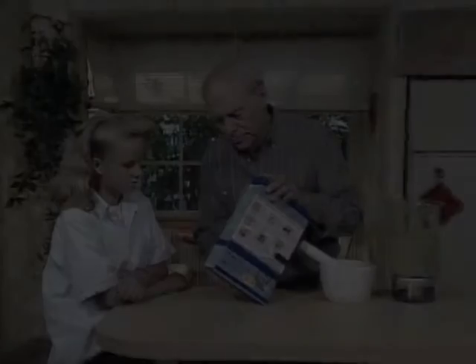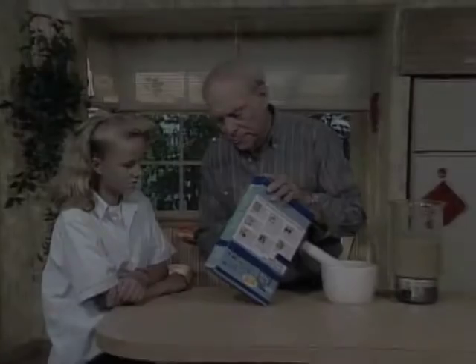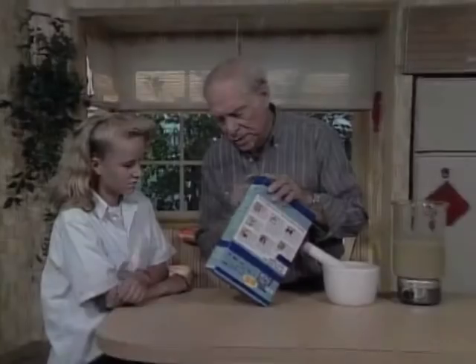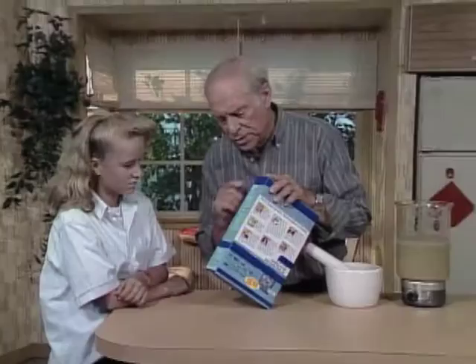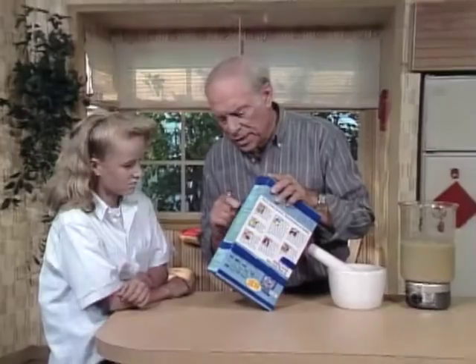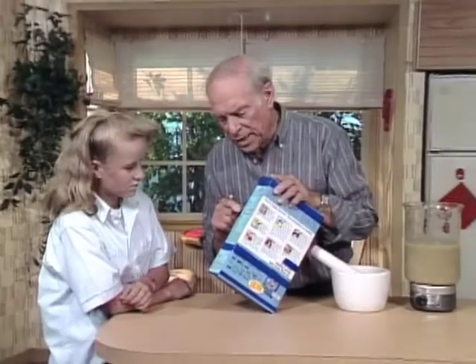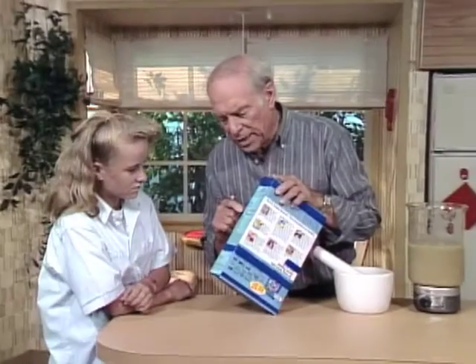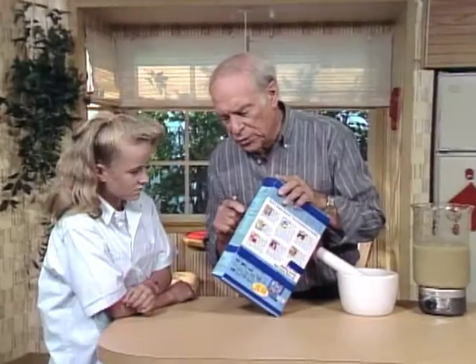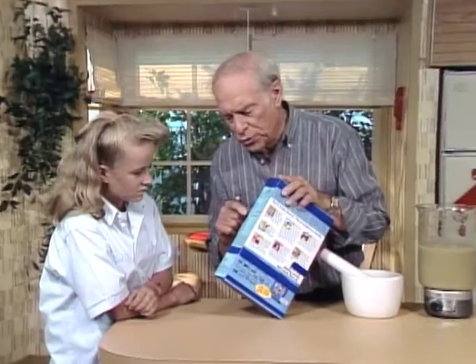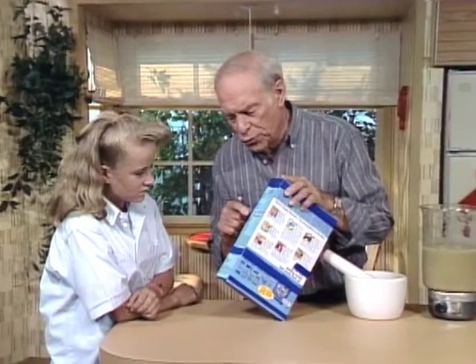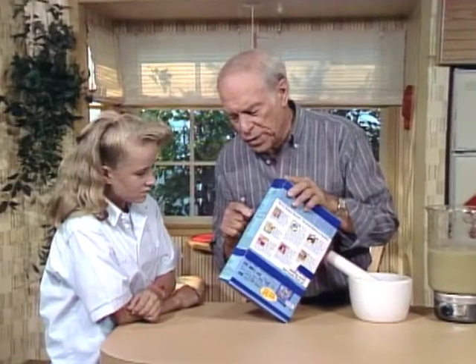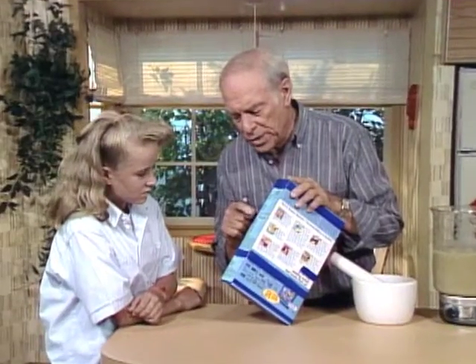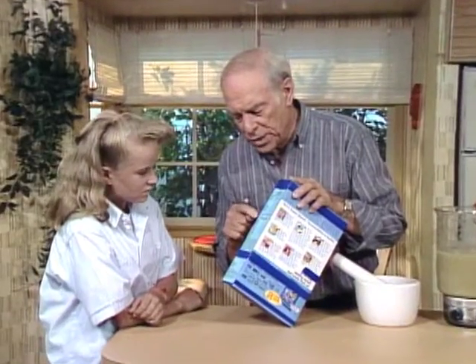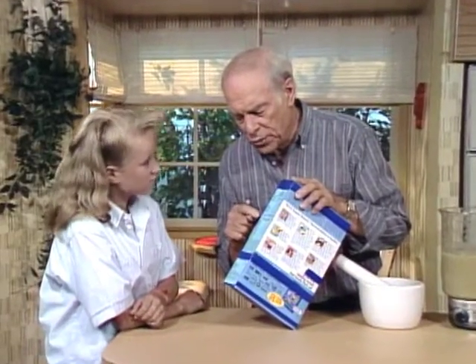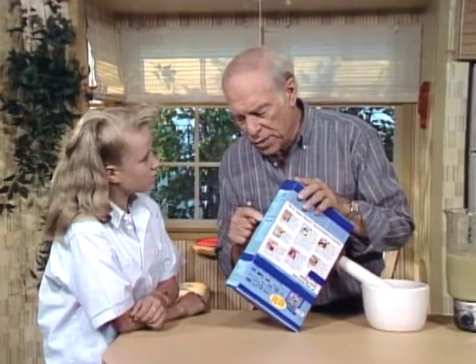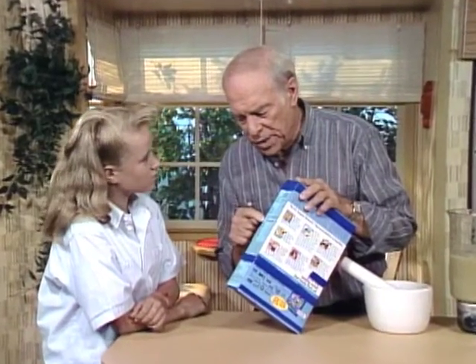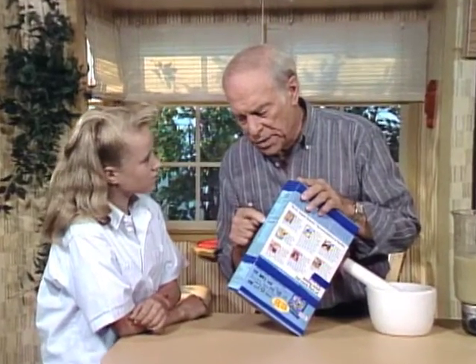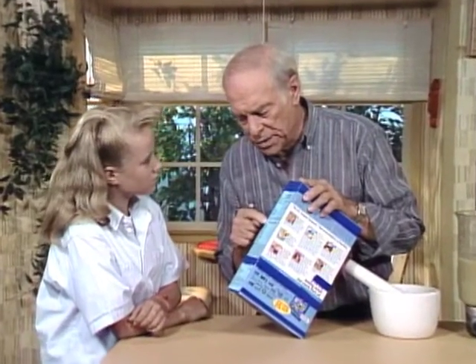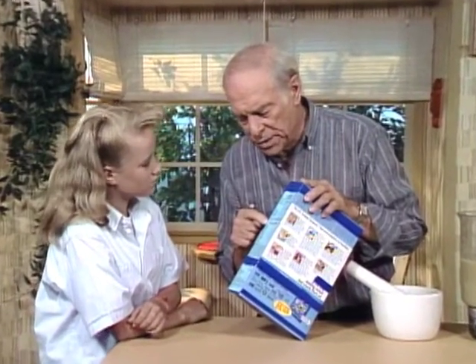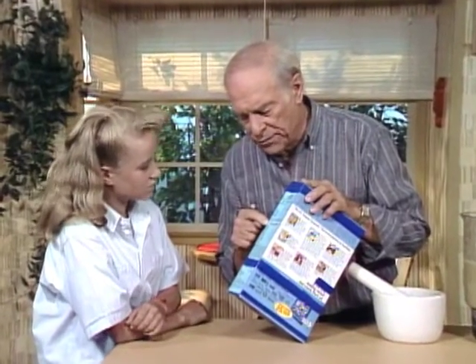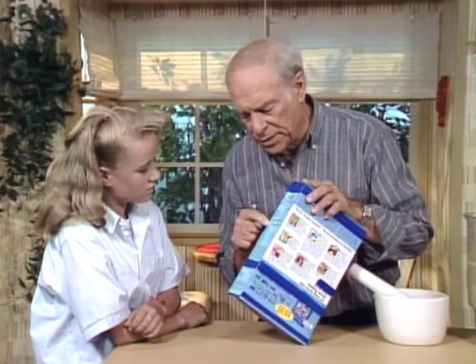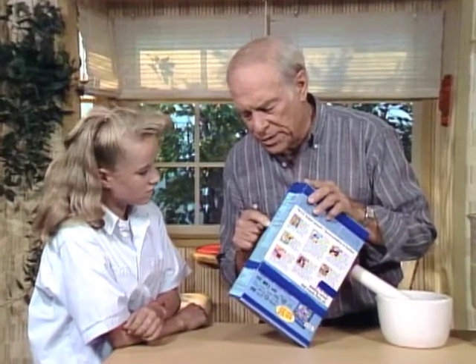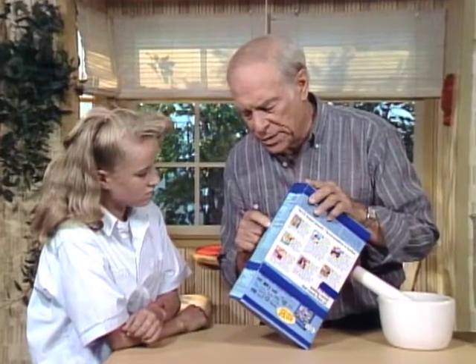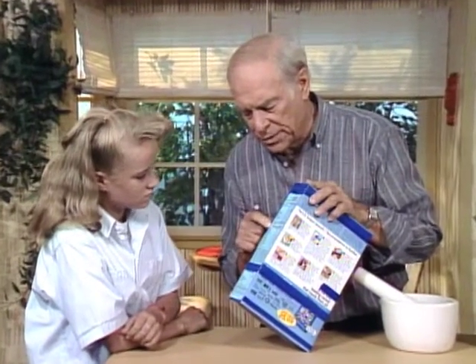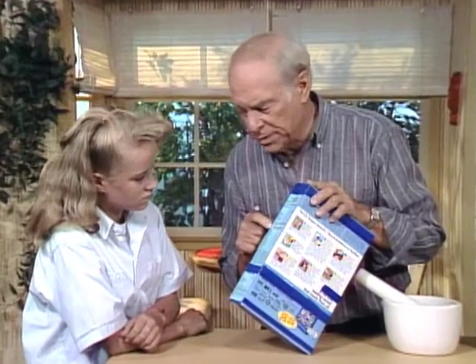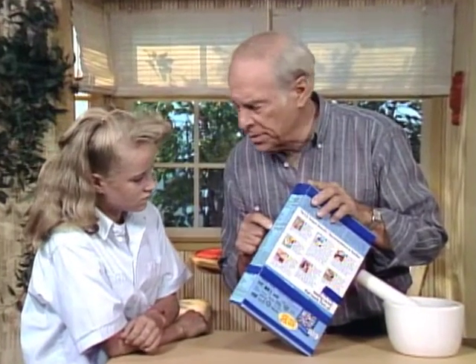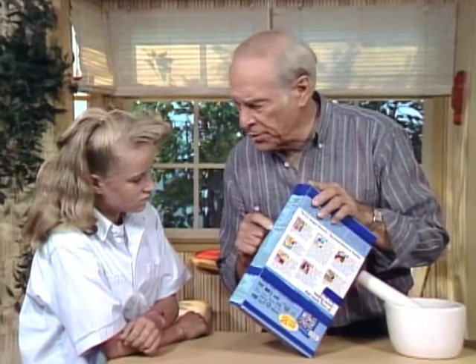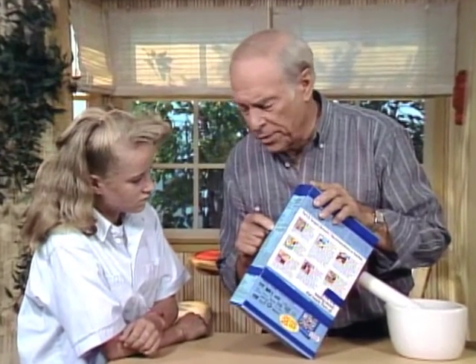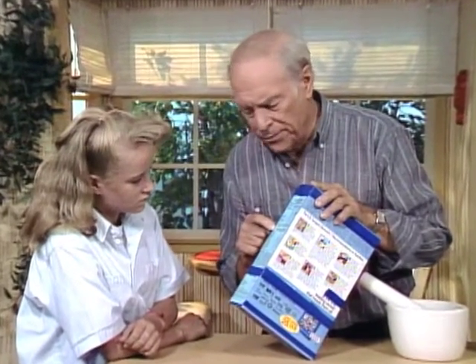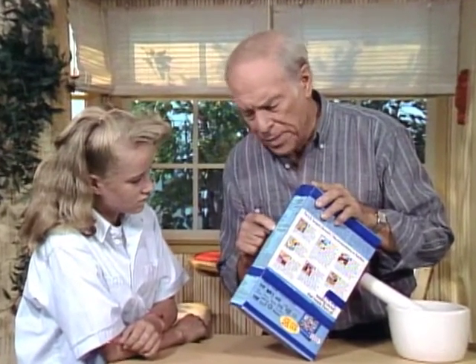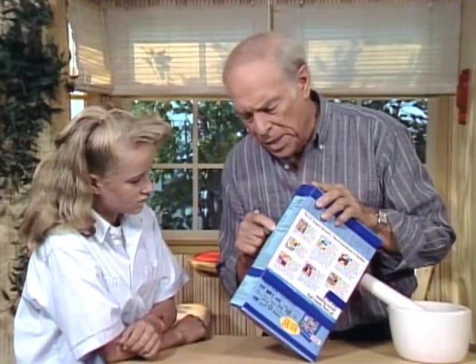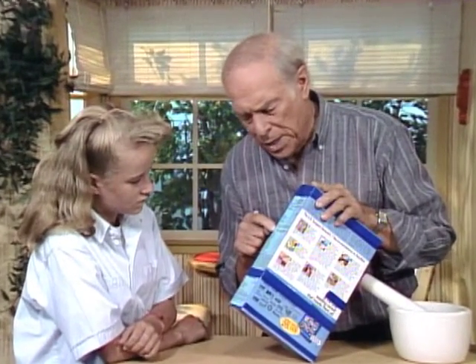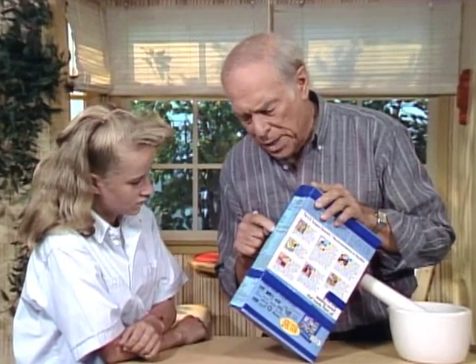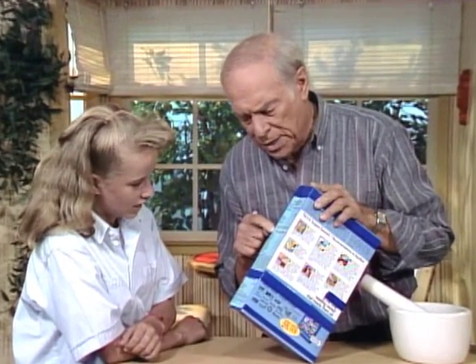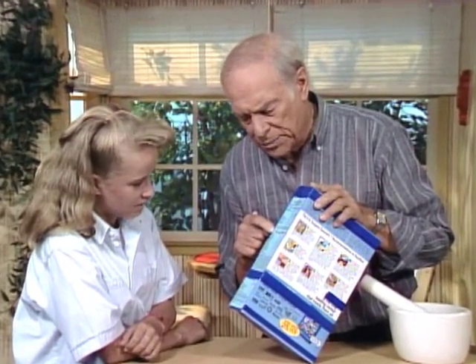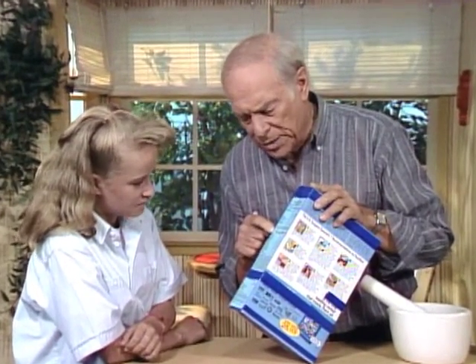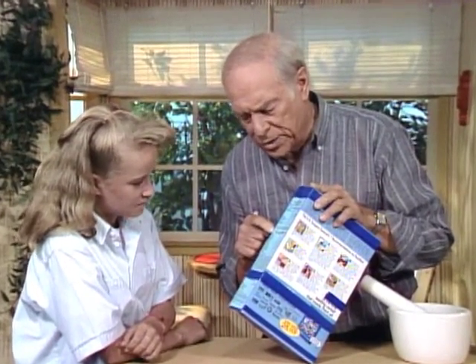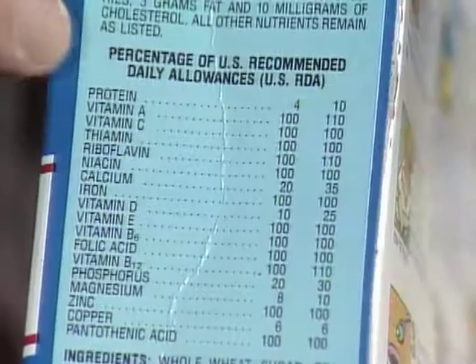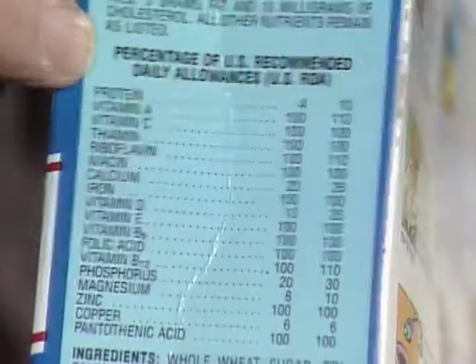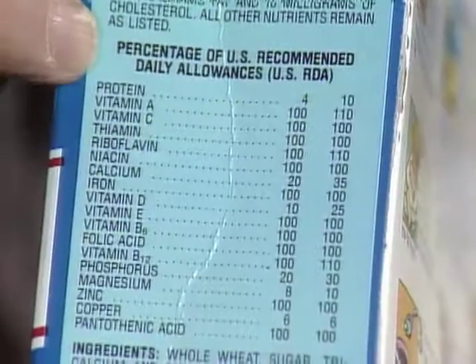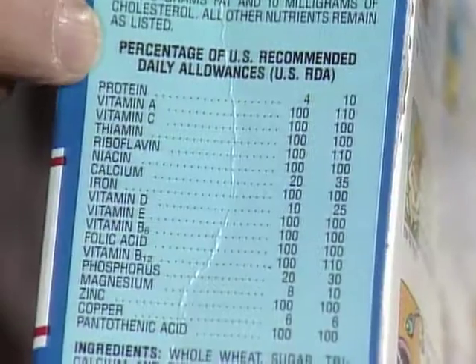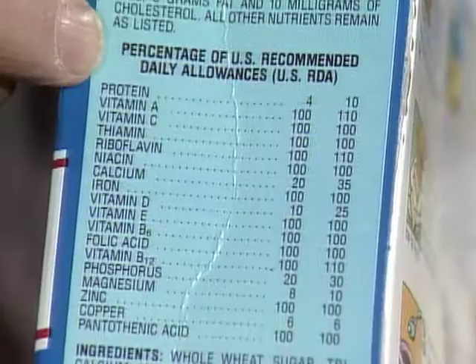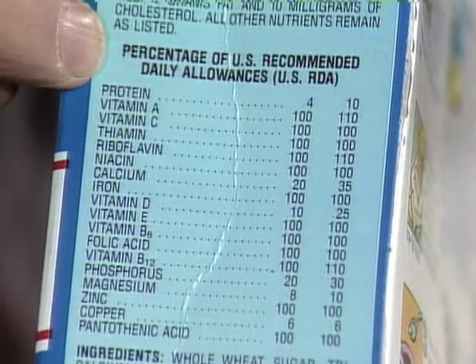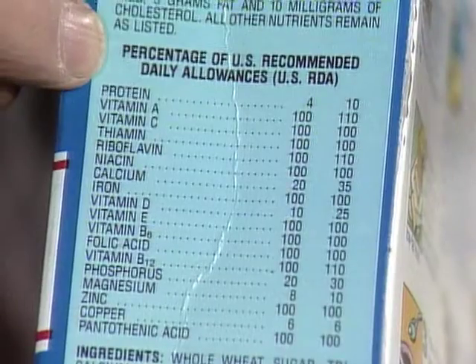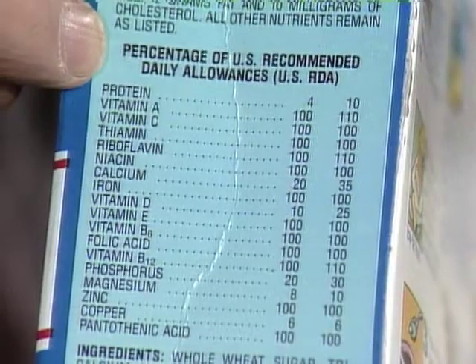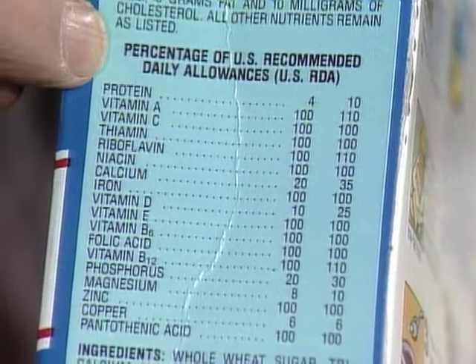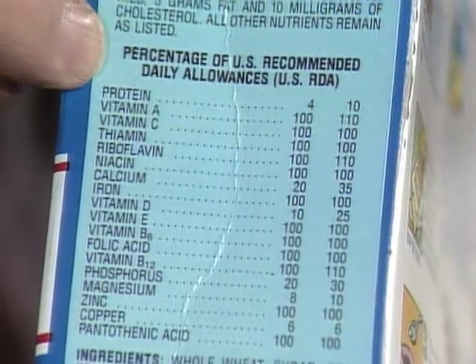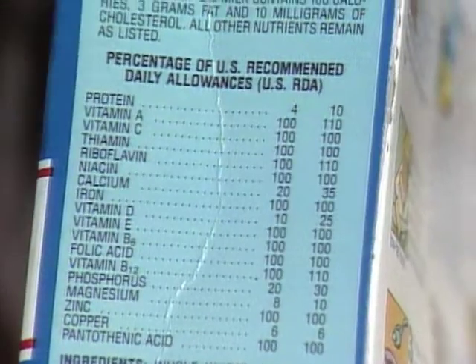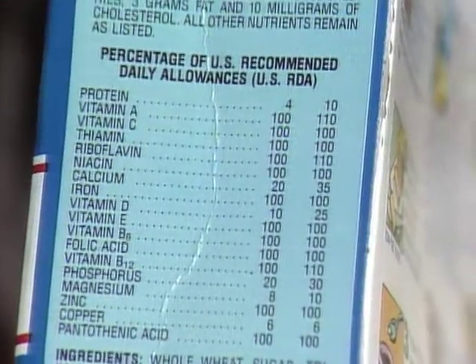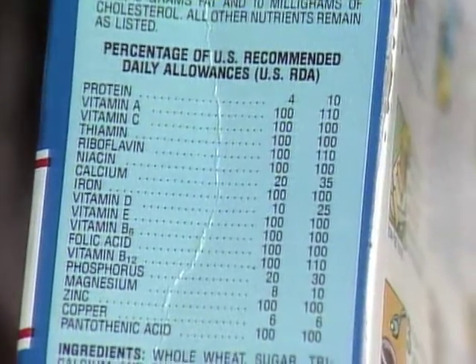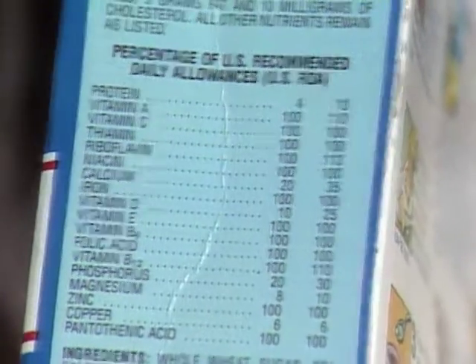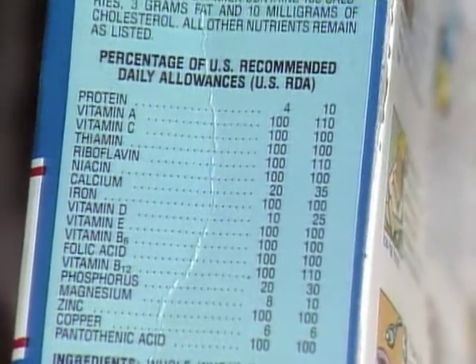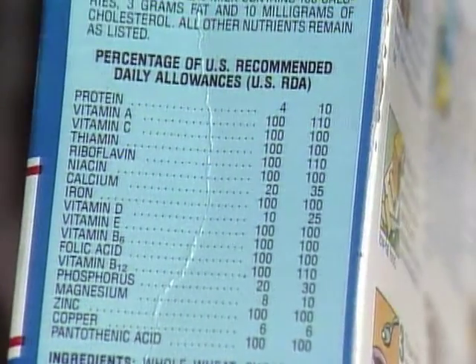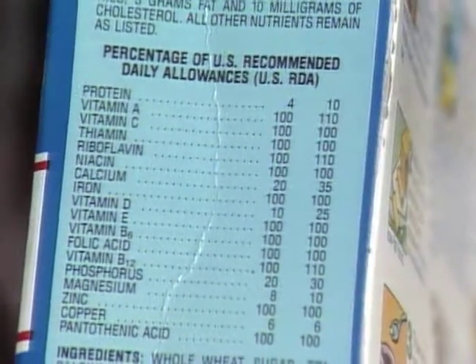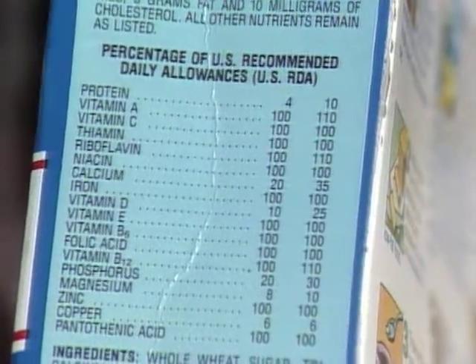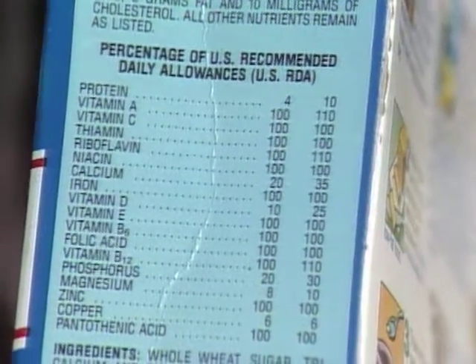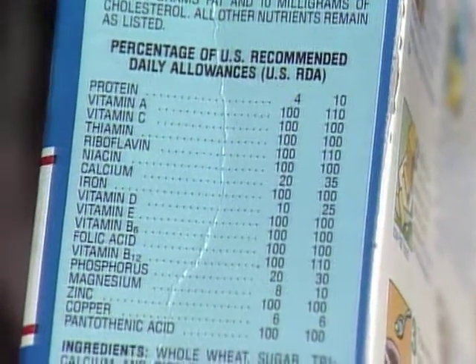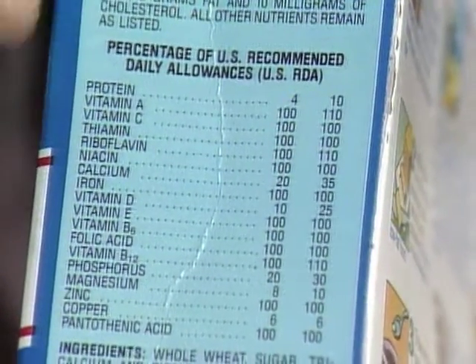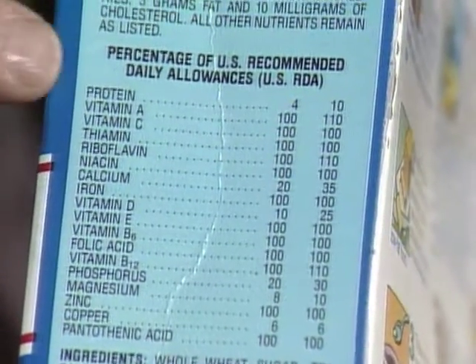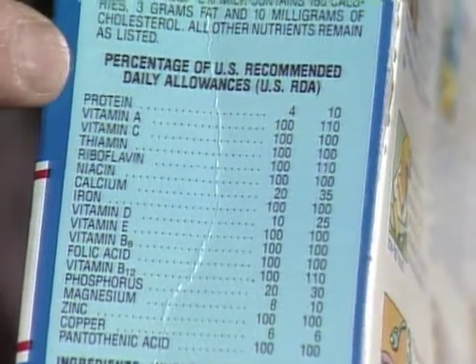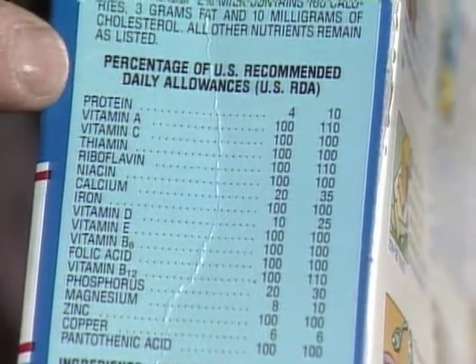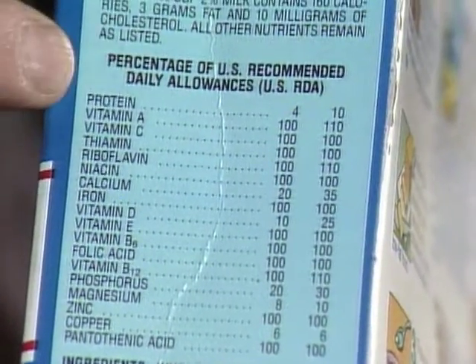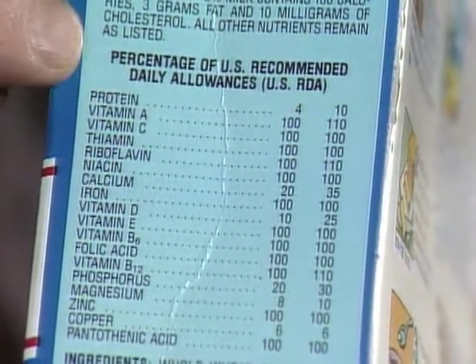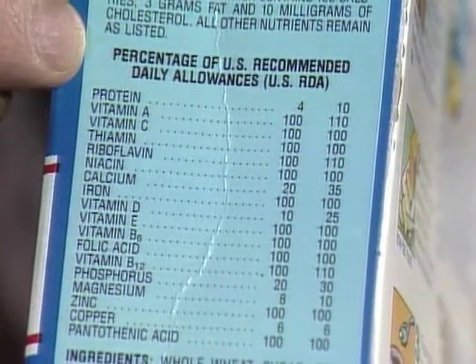Jen, I'd like you to read the ingredients of this cereal, especially the recommended daily allowance of various vitamins.